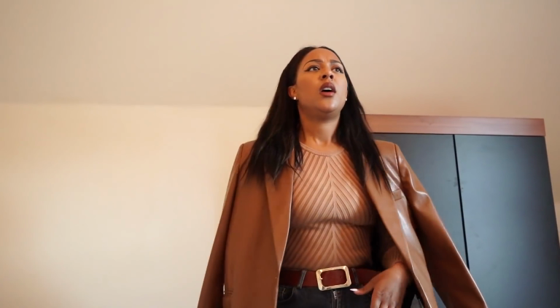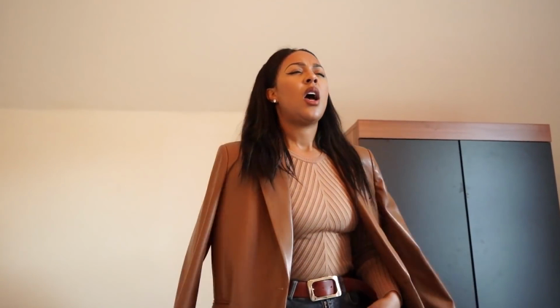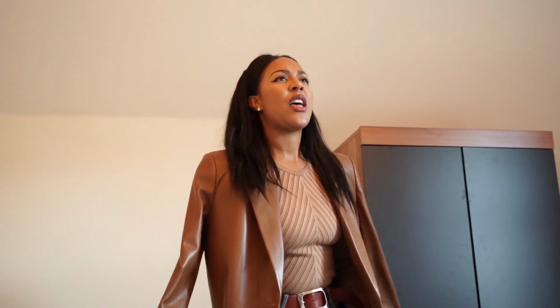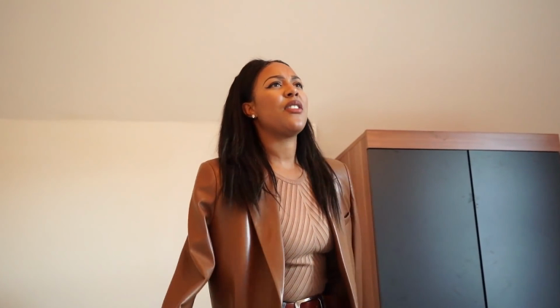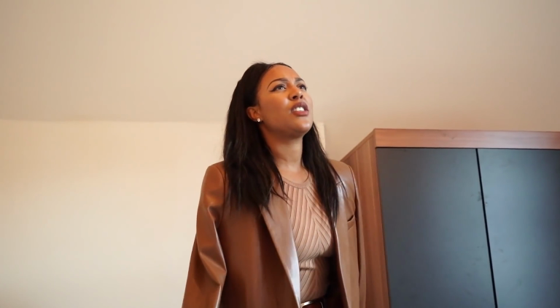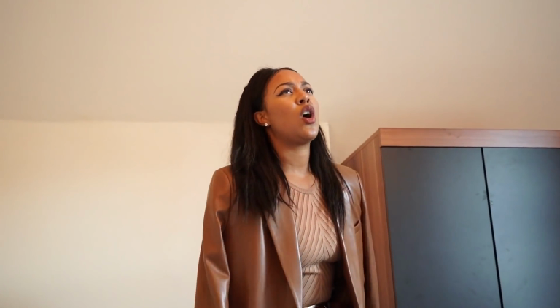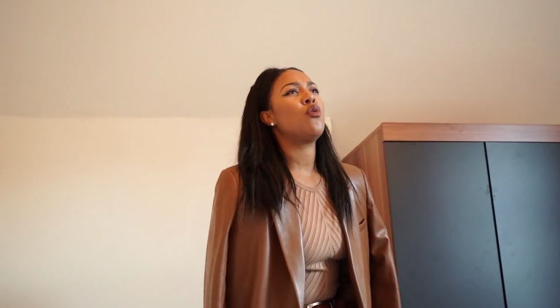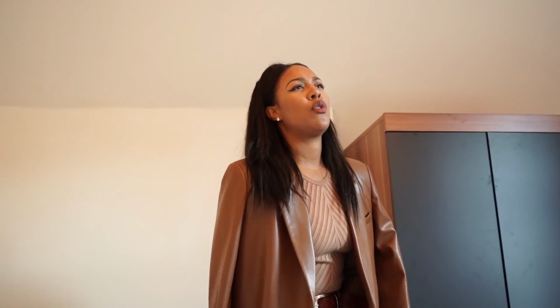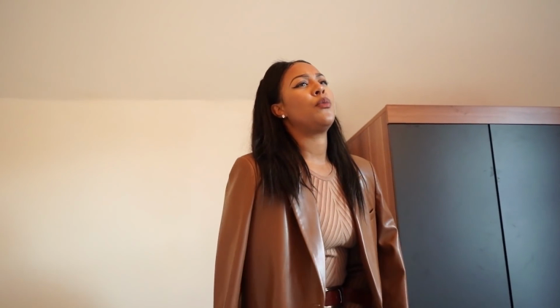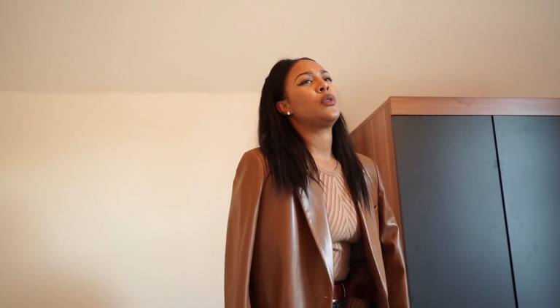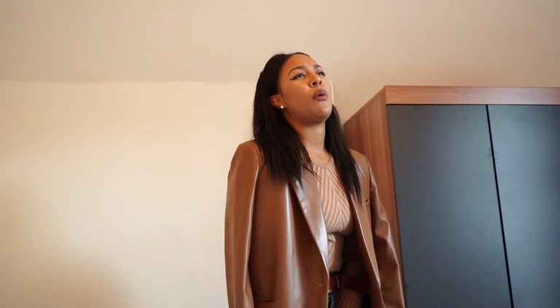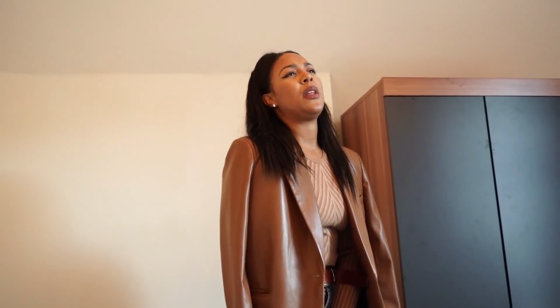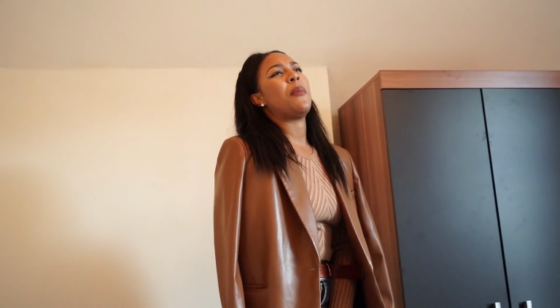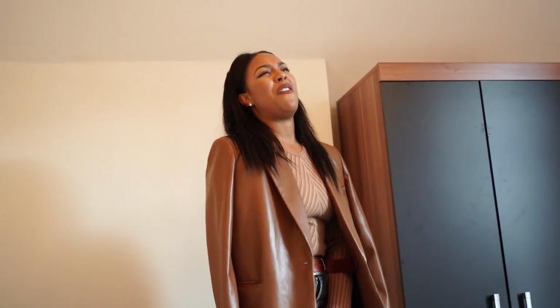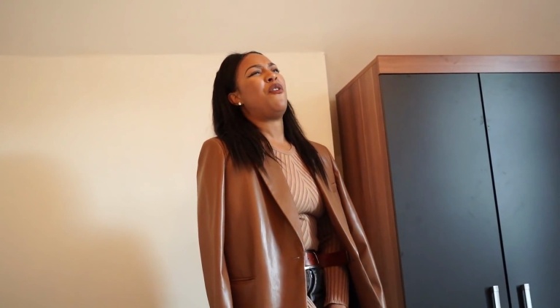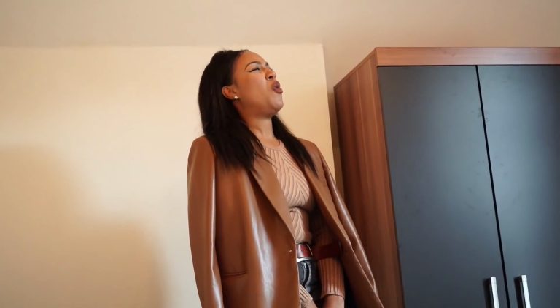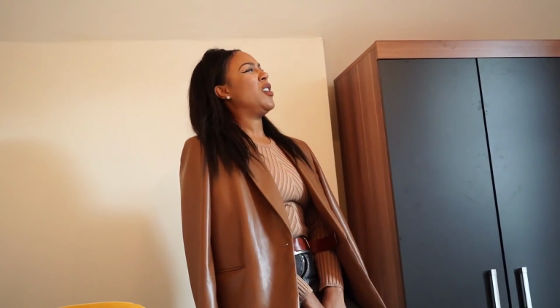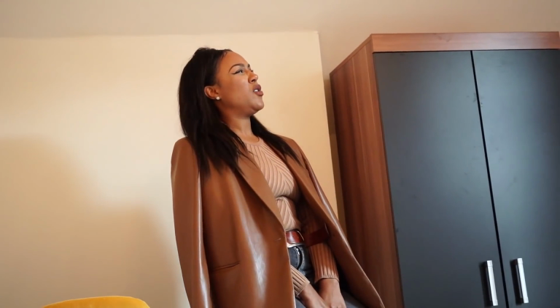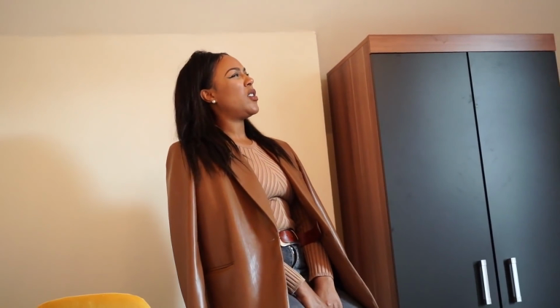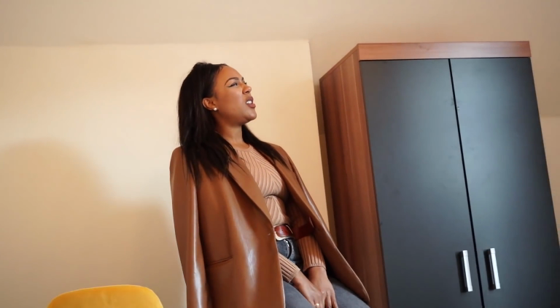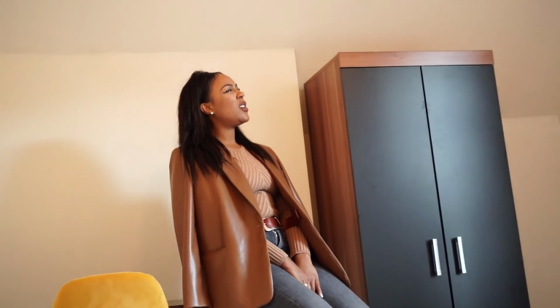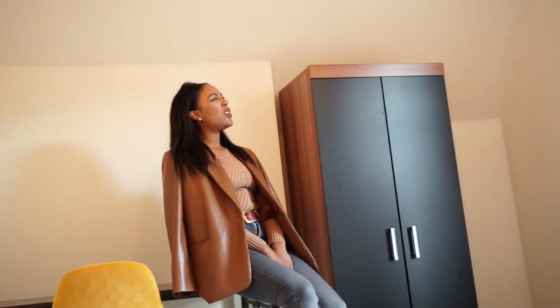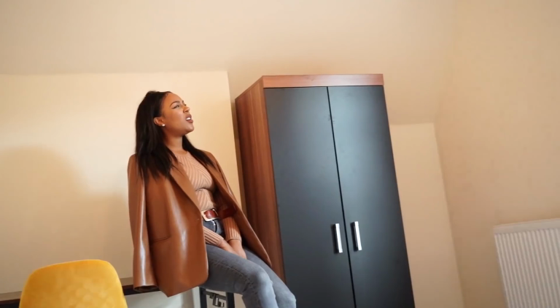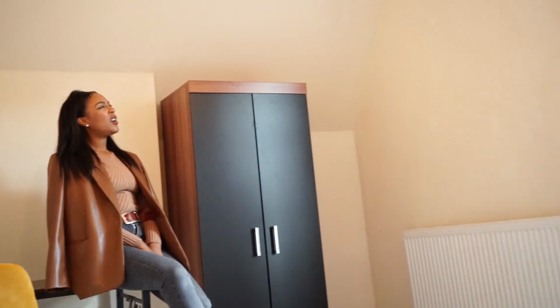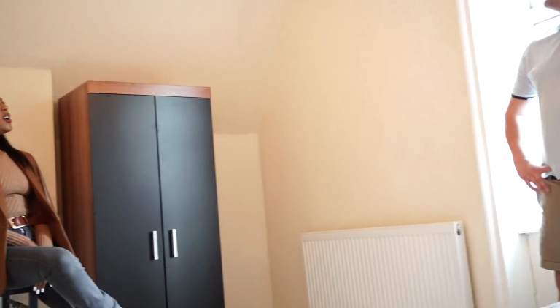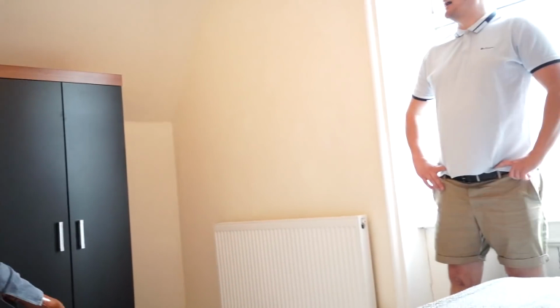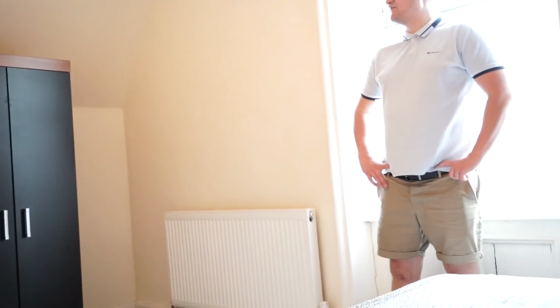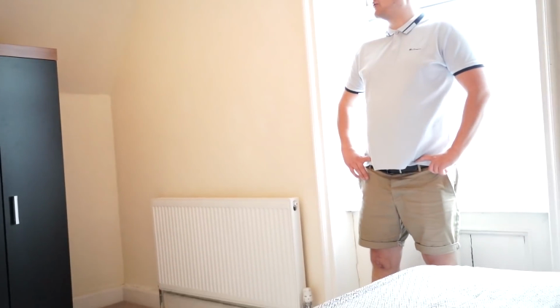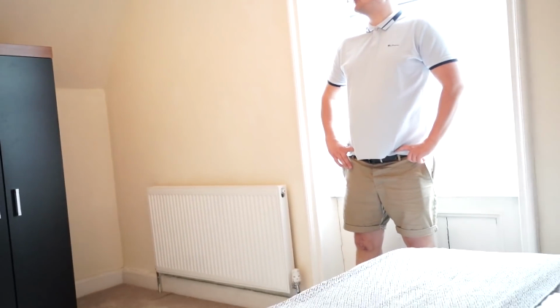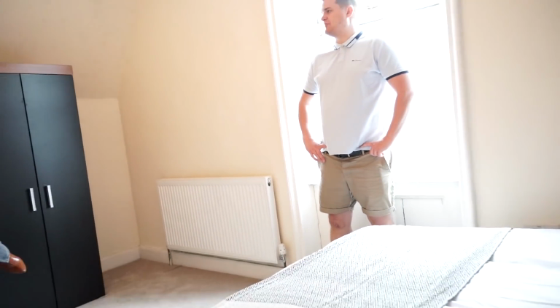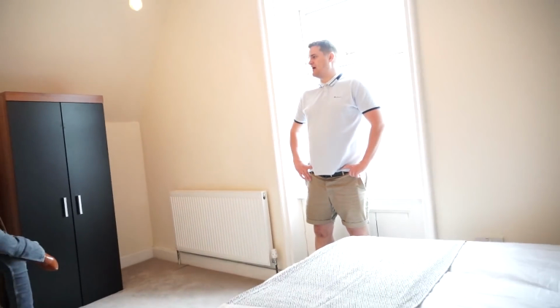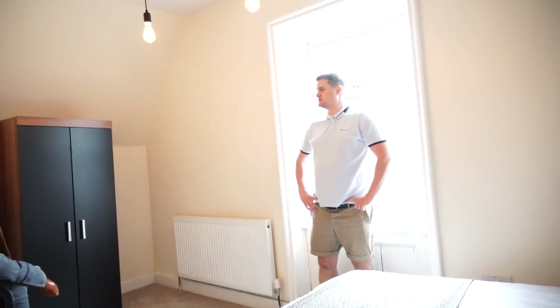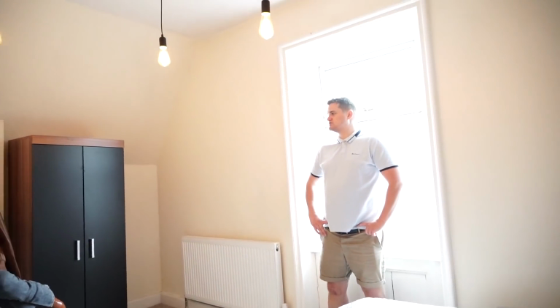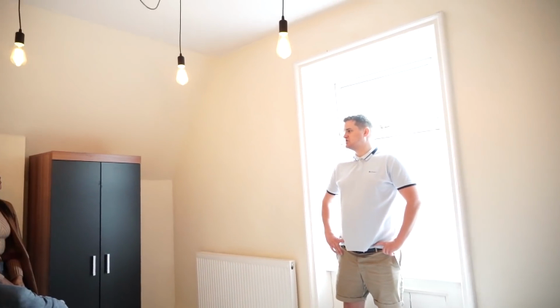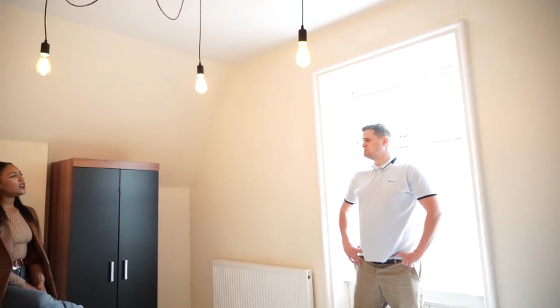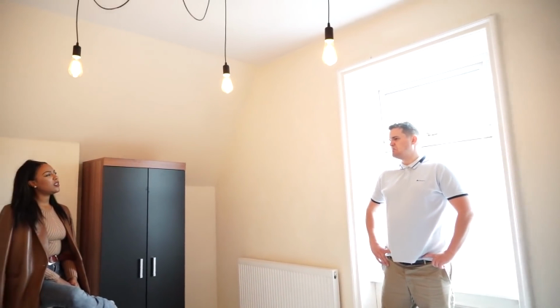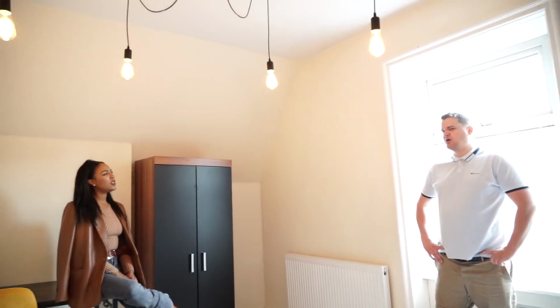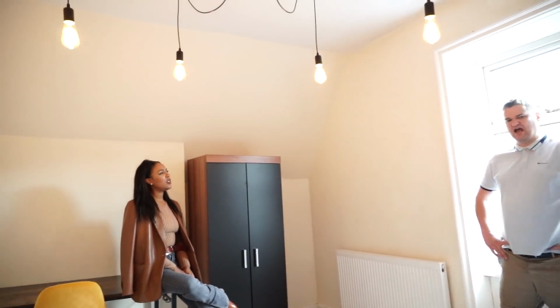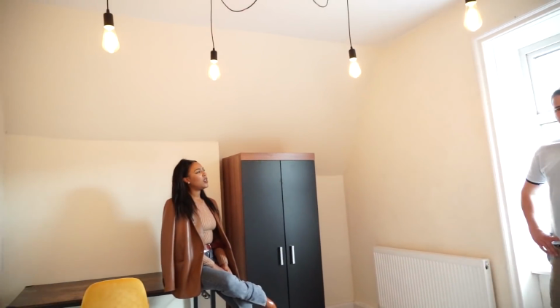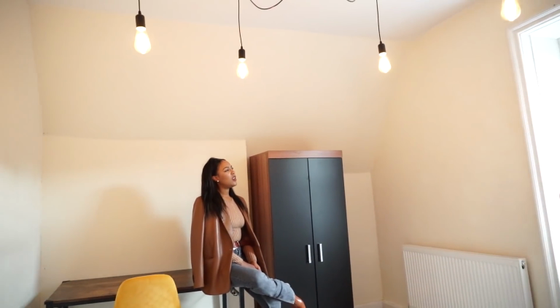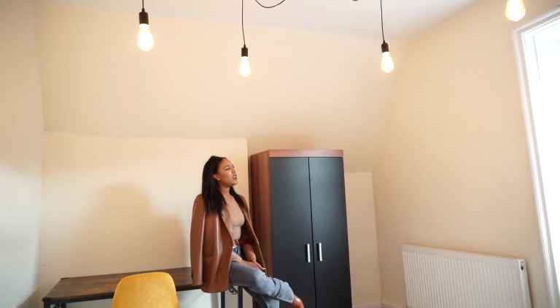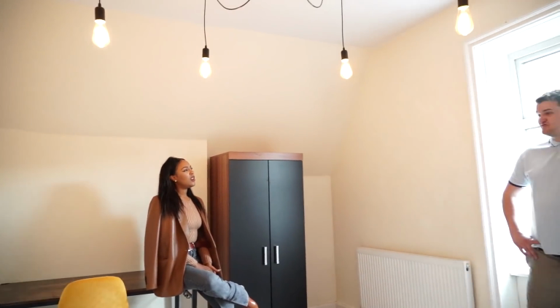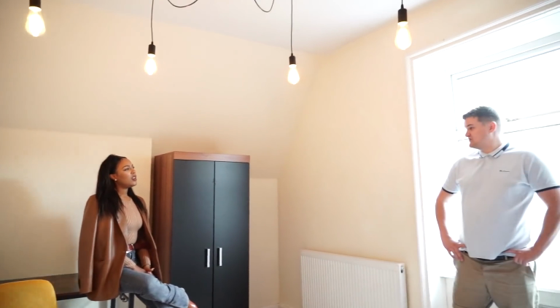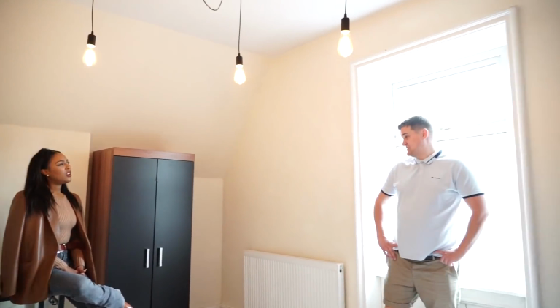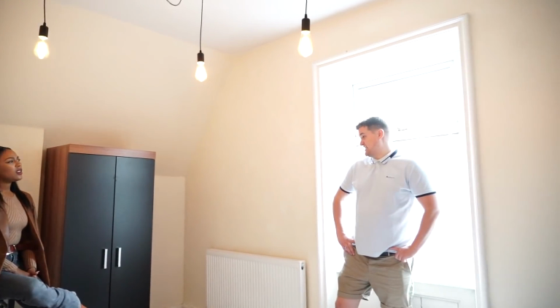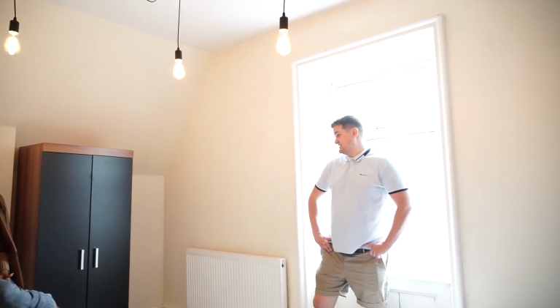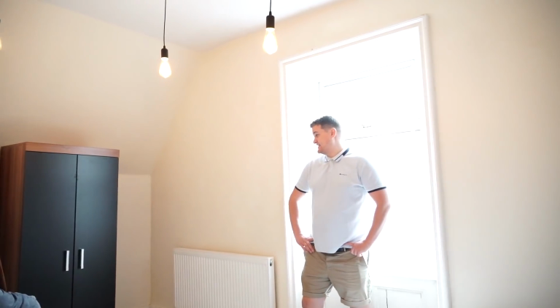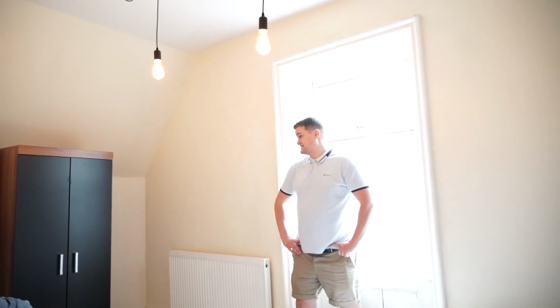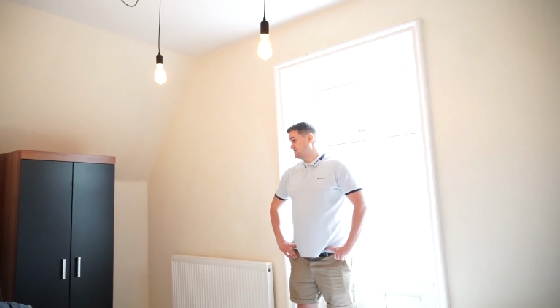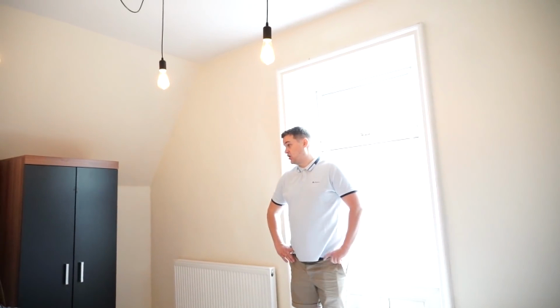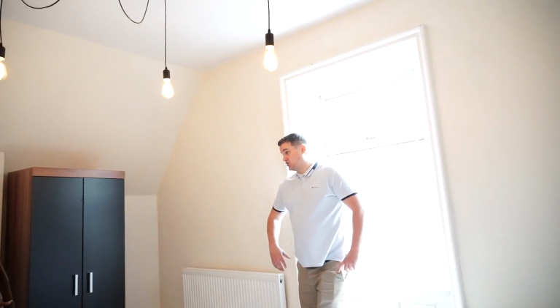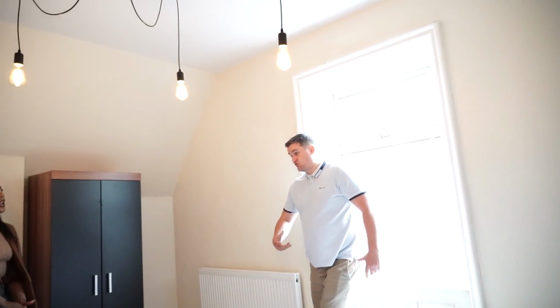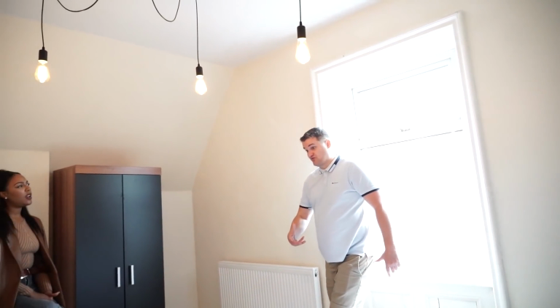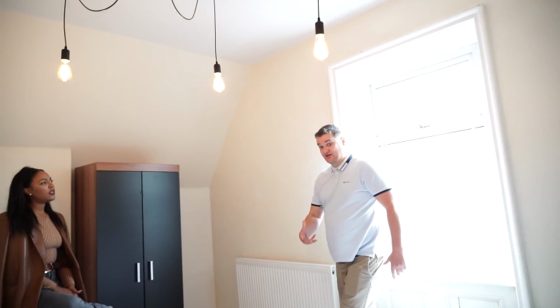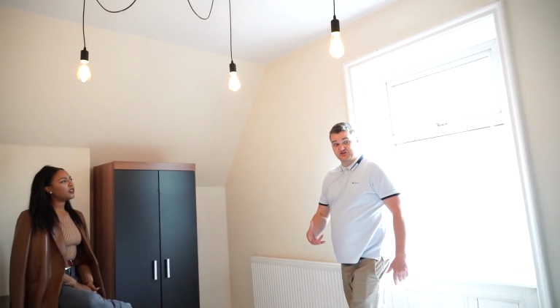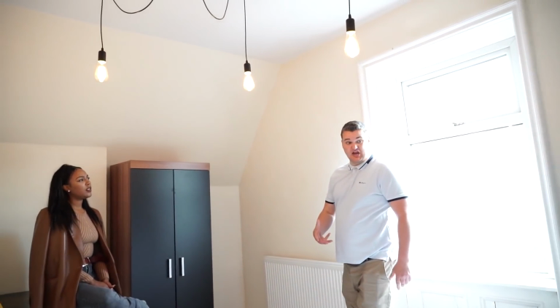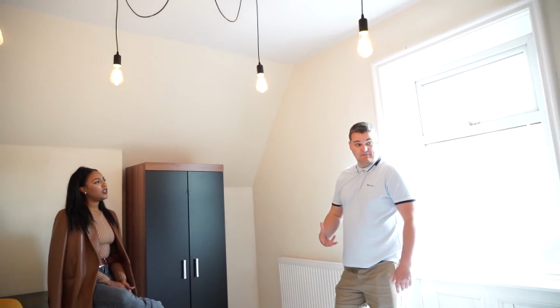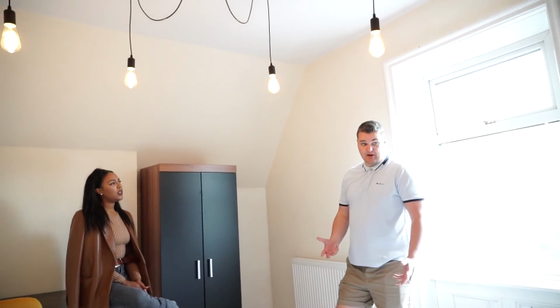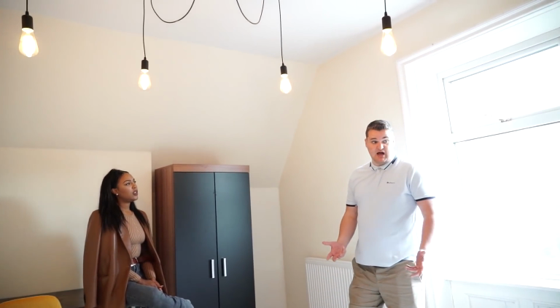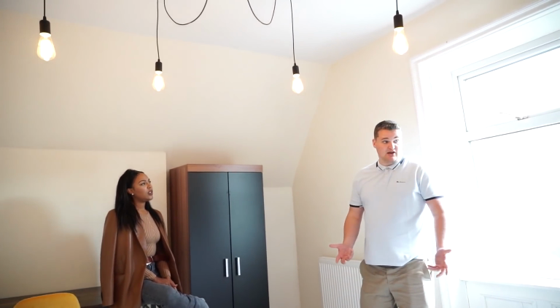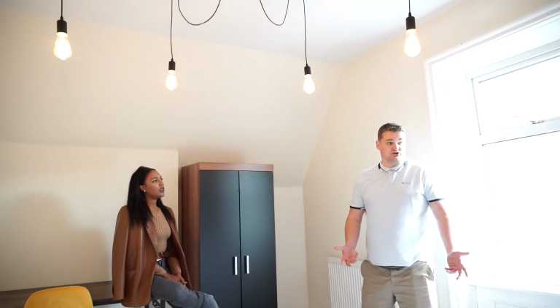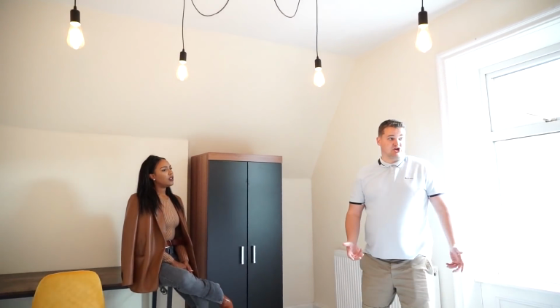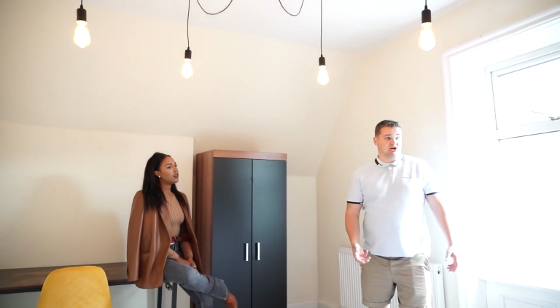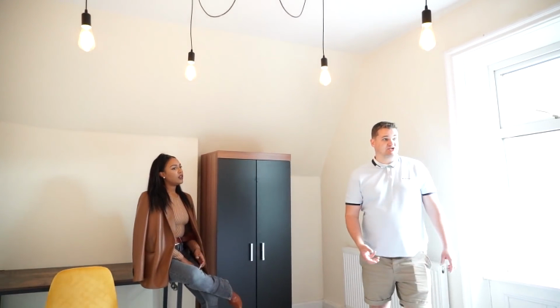I think this whole room was probably about £400. Okay — £400 — not really cheap, but it looks nice. That's wardrobe, desk, chair, bed, side table, decoration, and that's it.